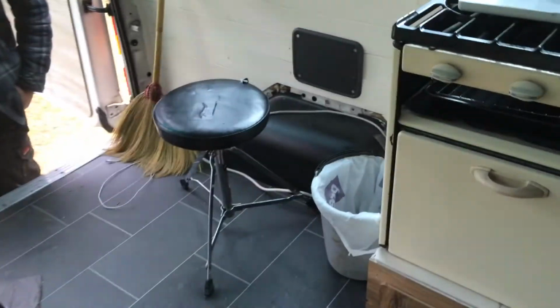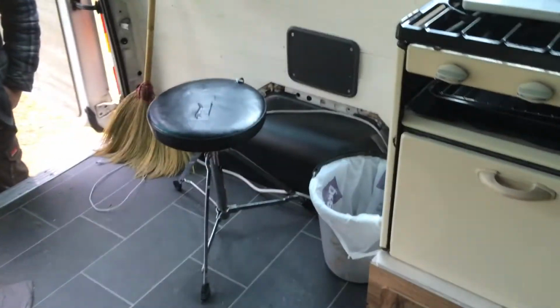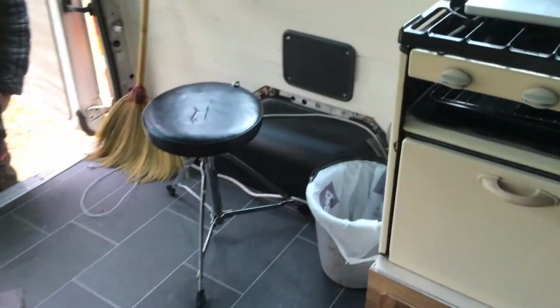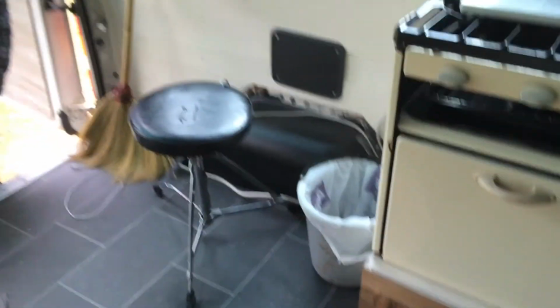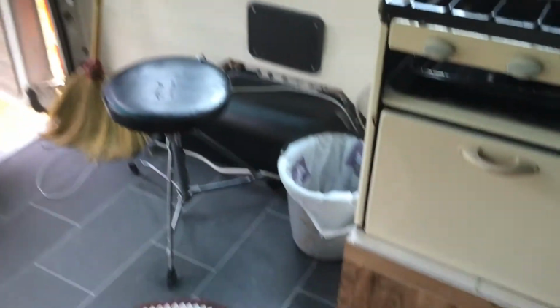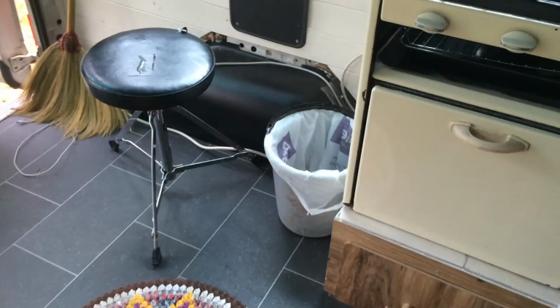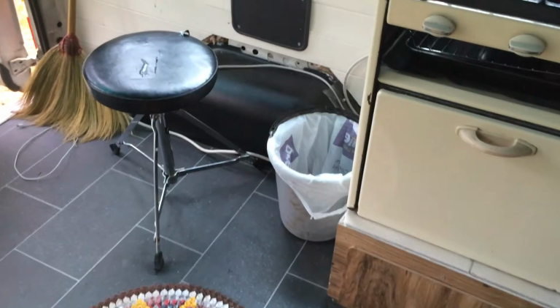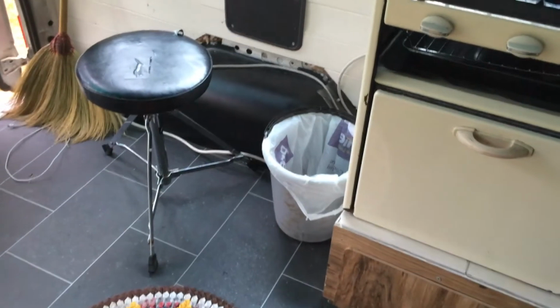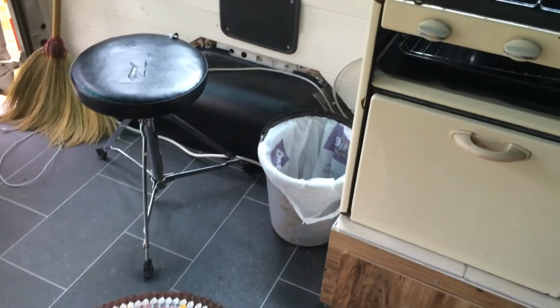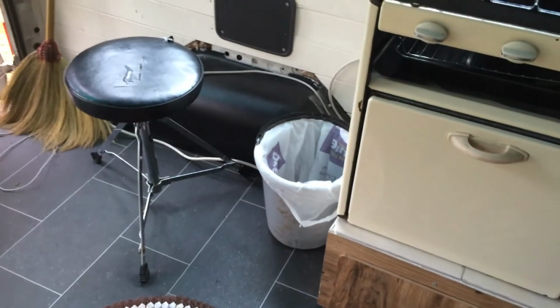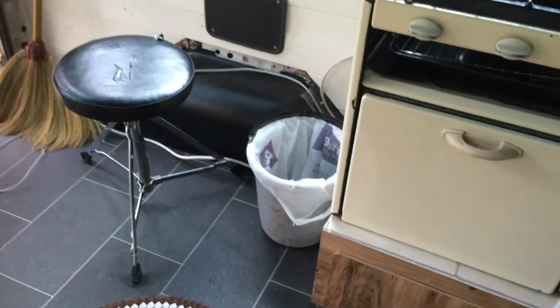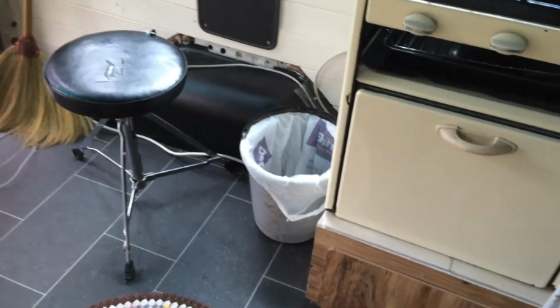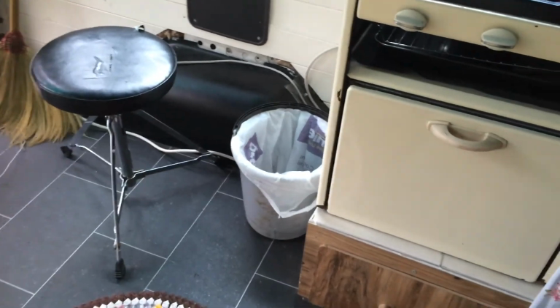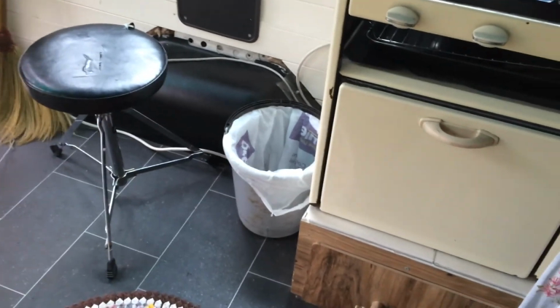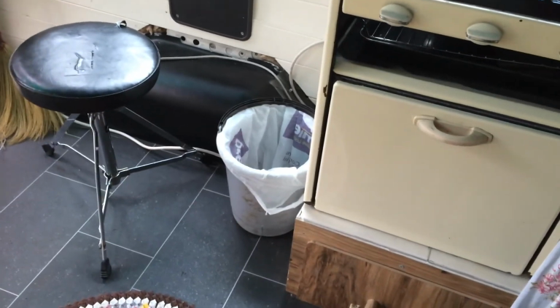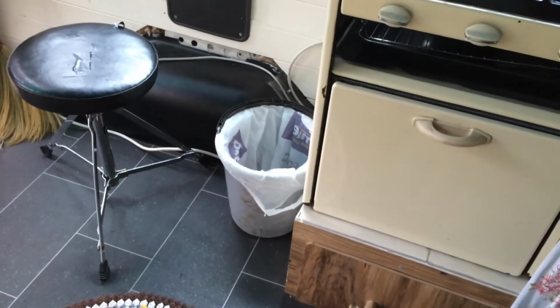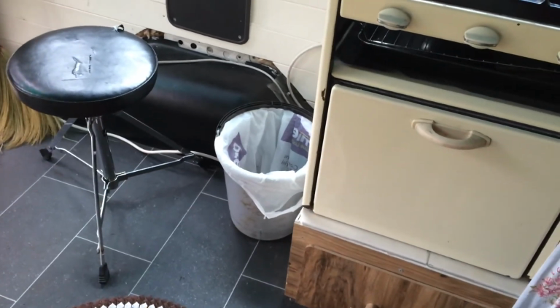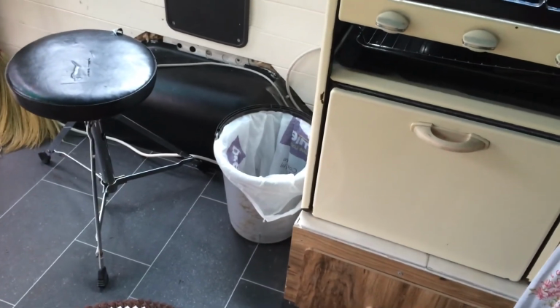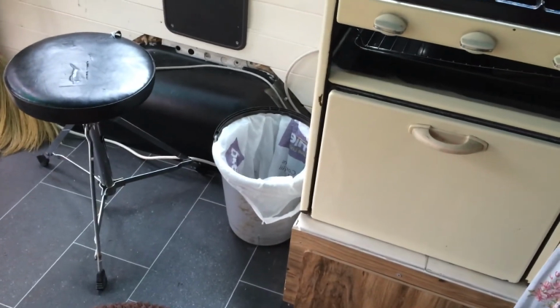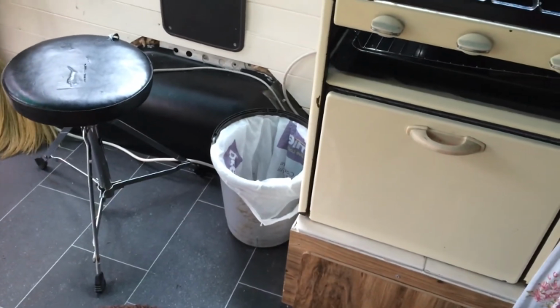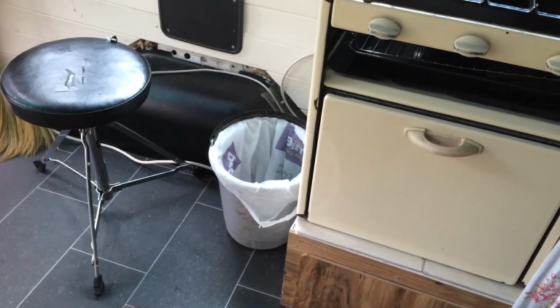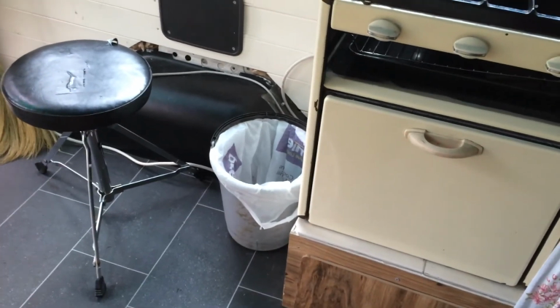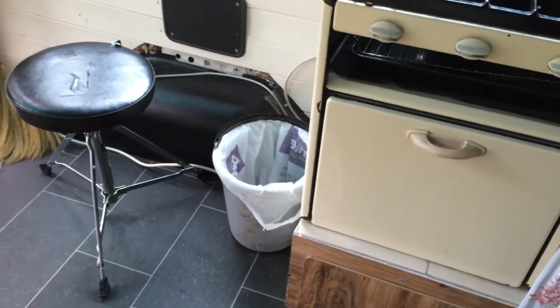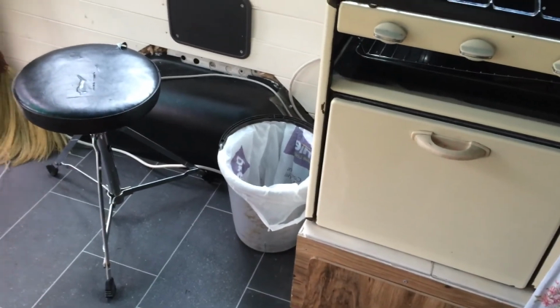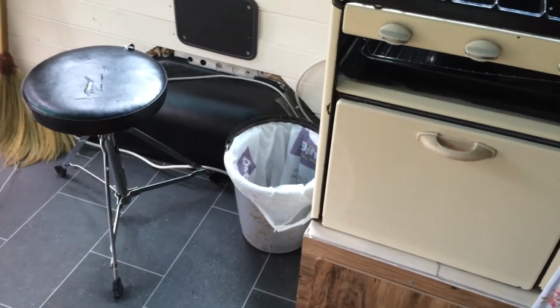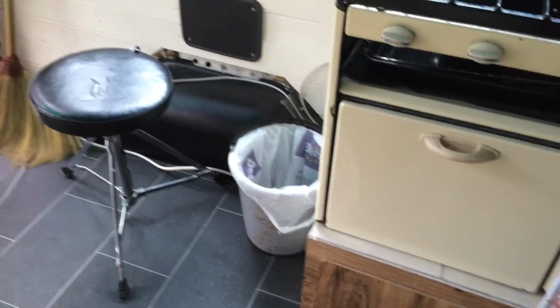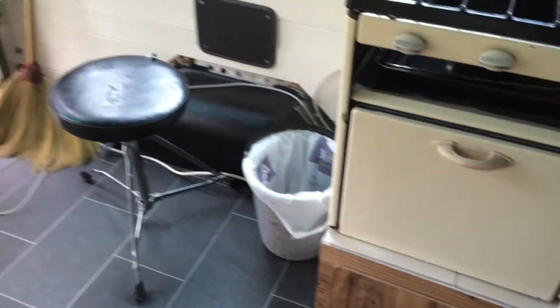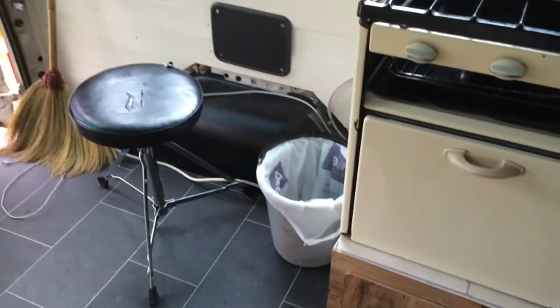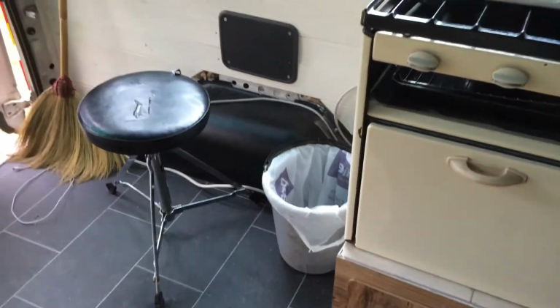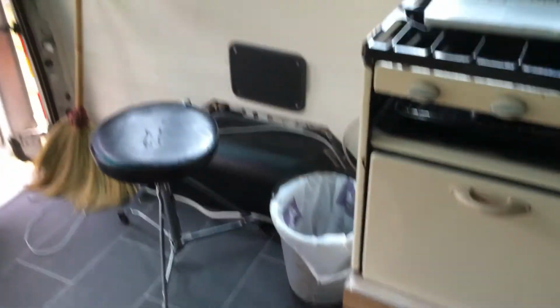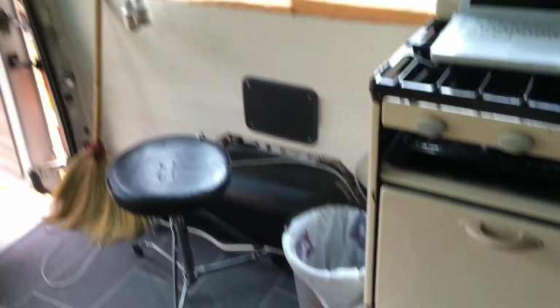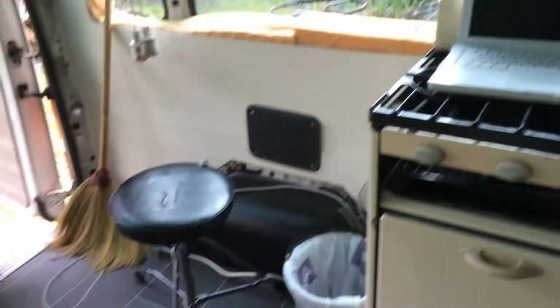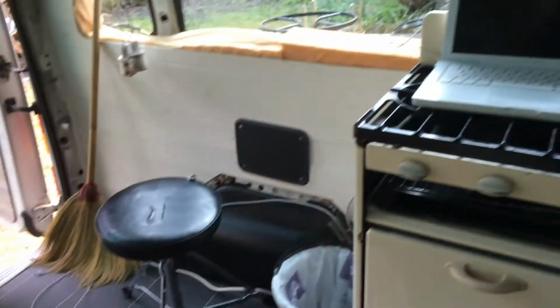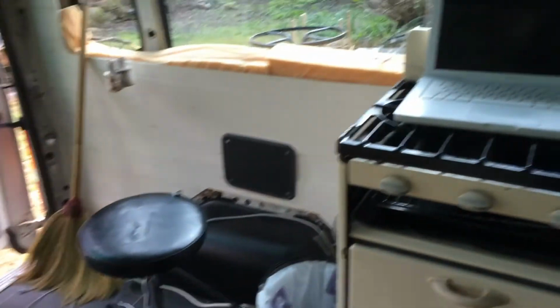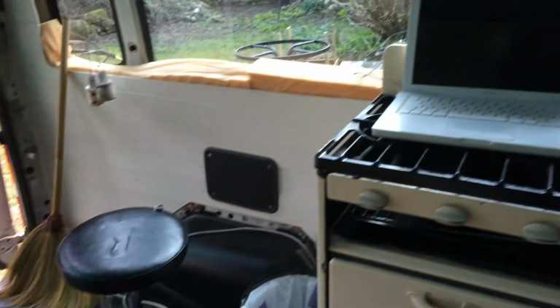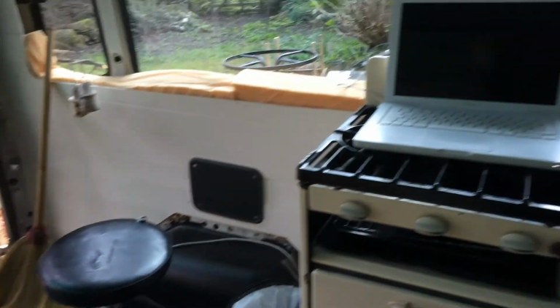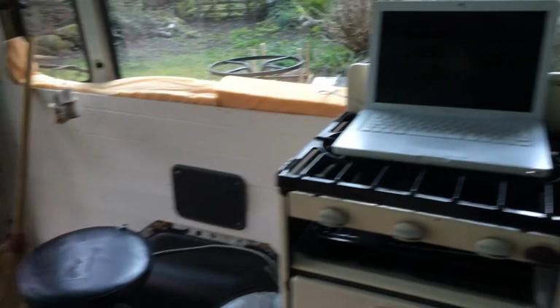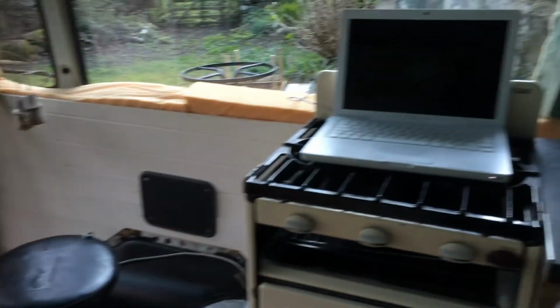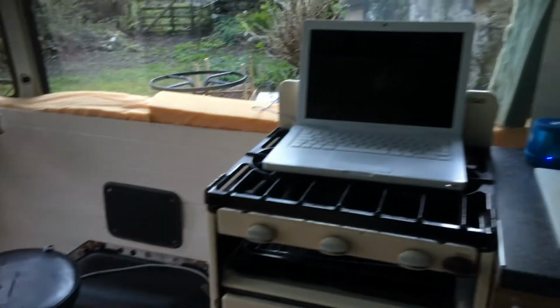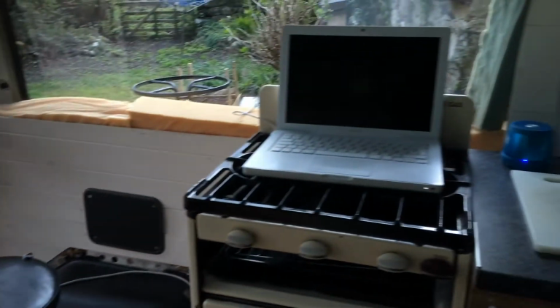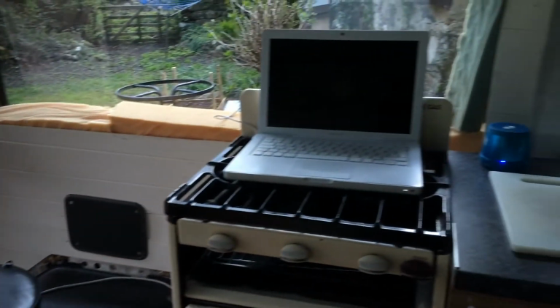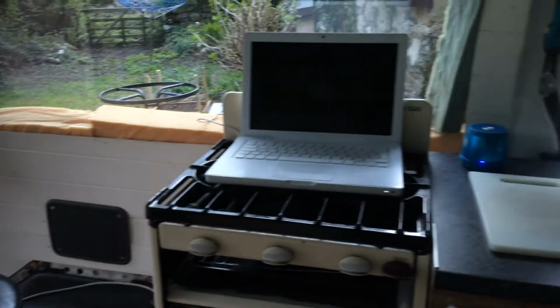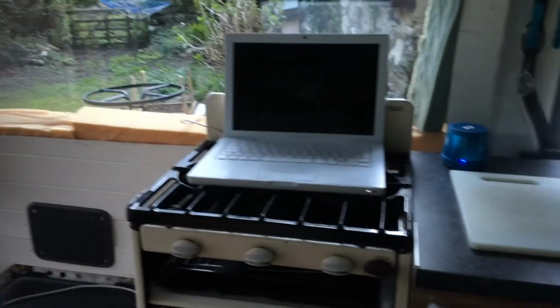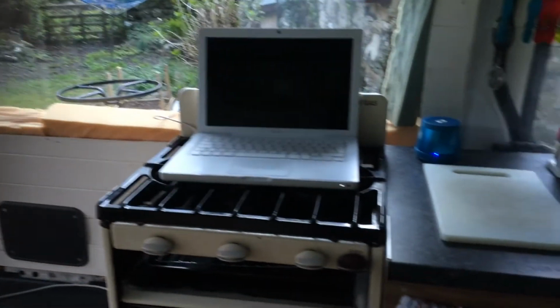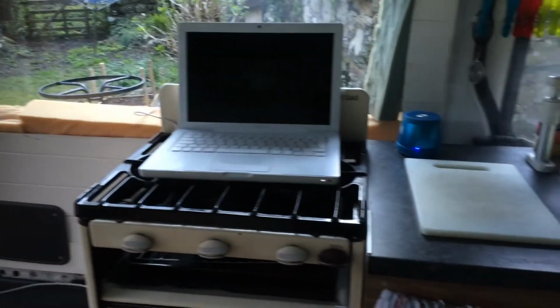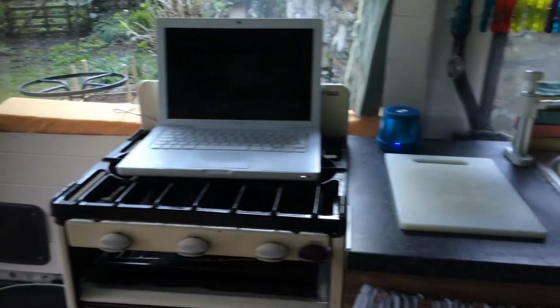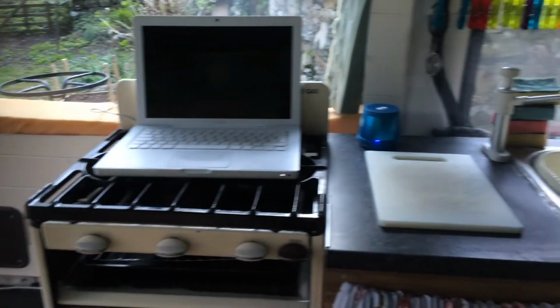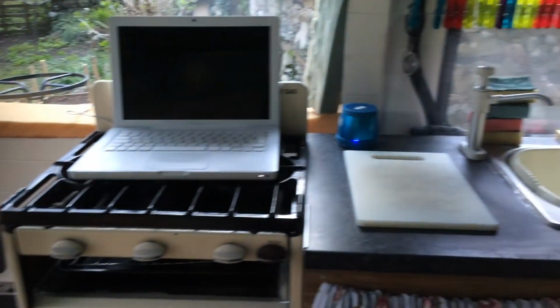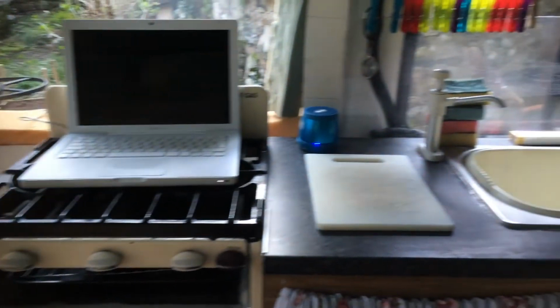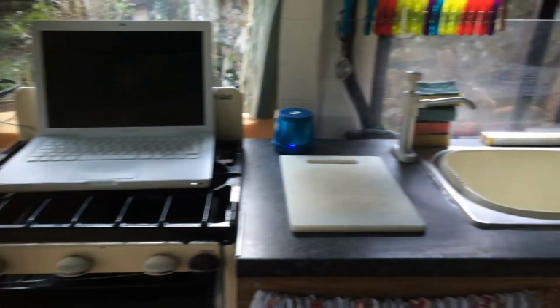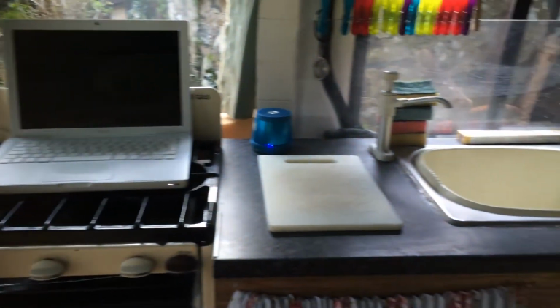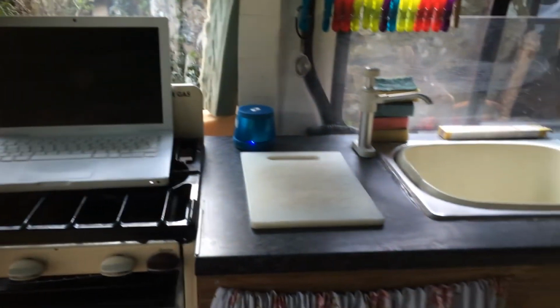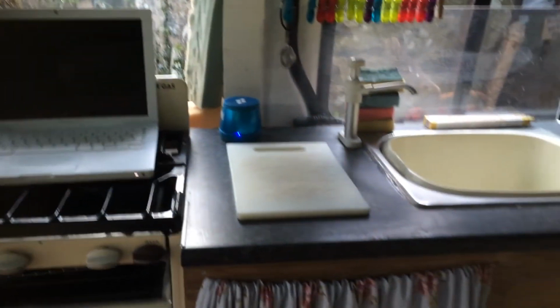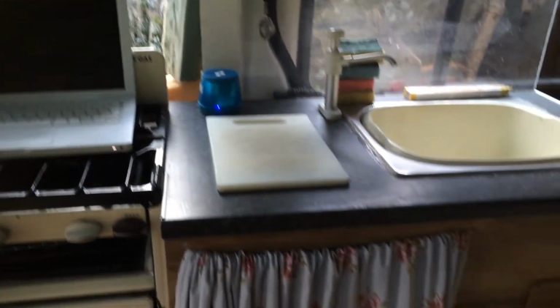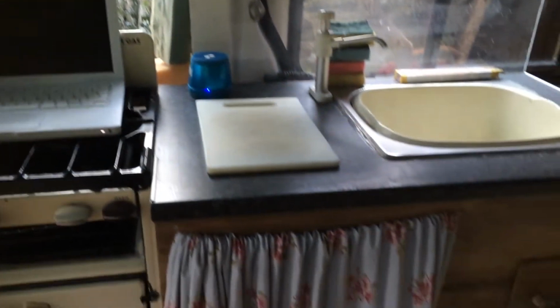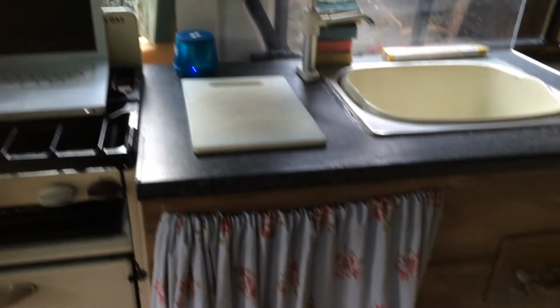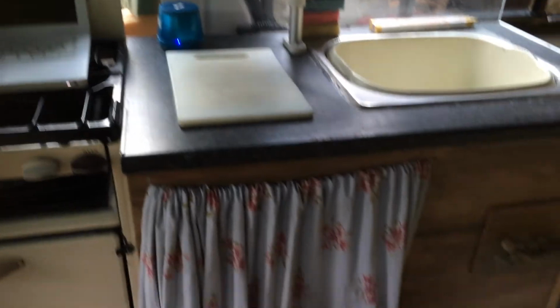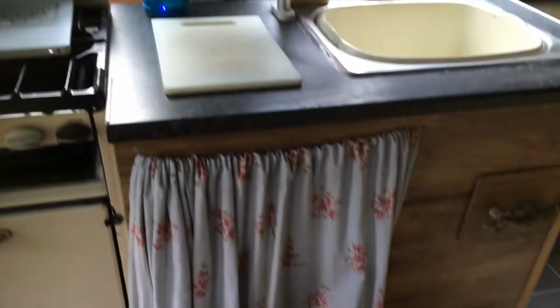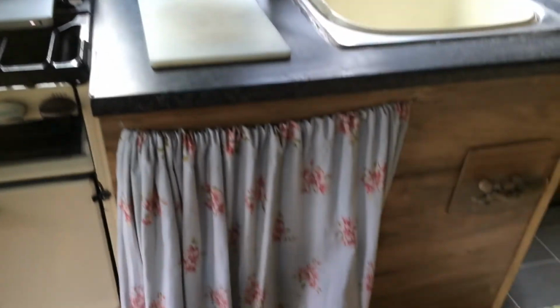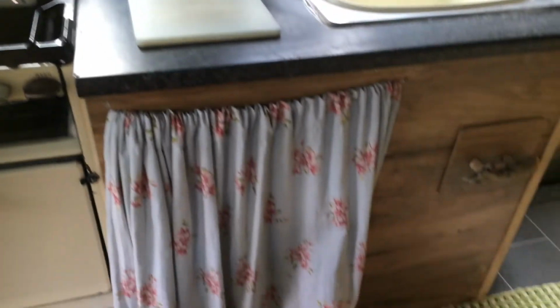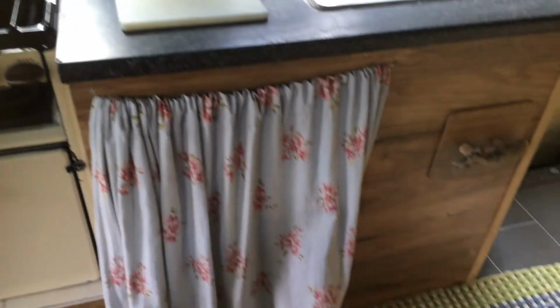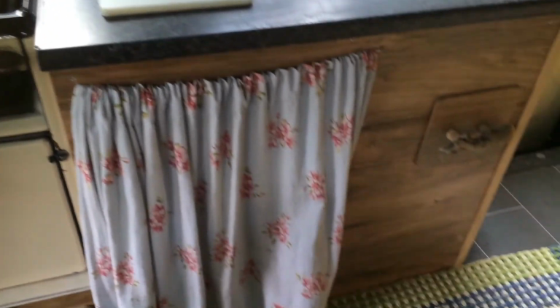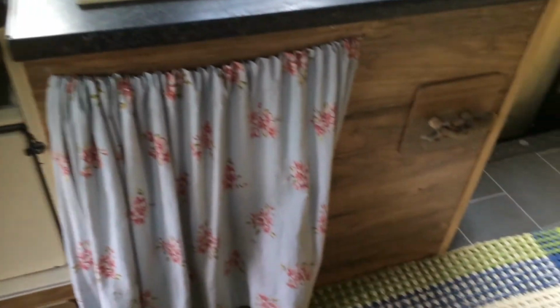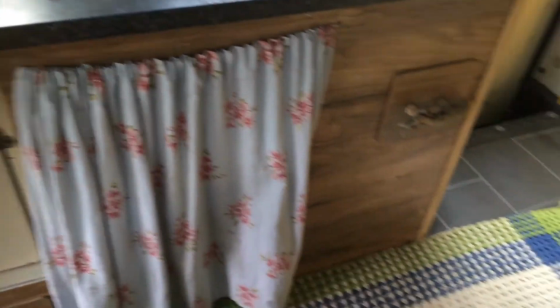We've got a bucket with a hole in it, with a bag in it for a bin. Always recycle, always reuse.